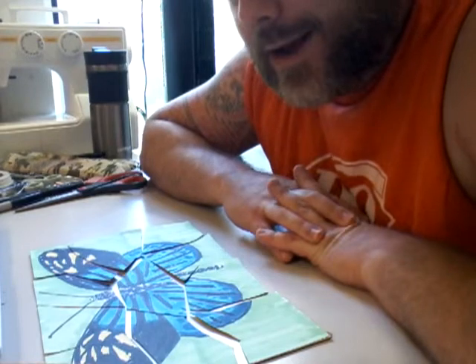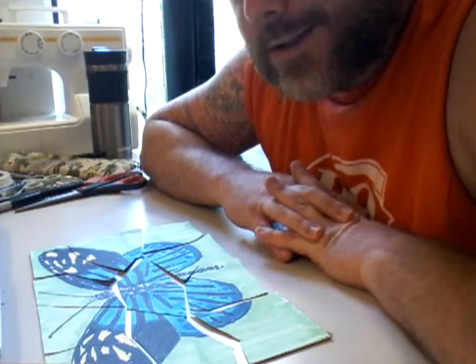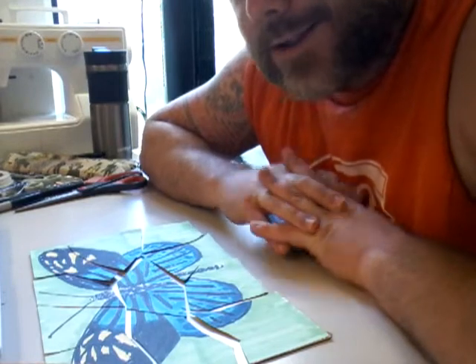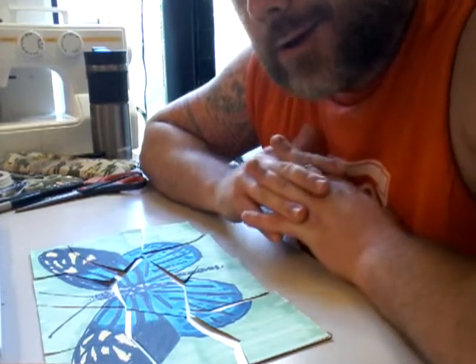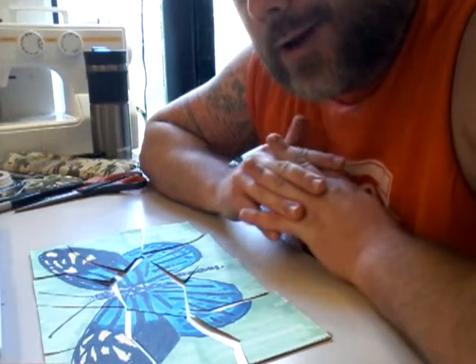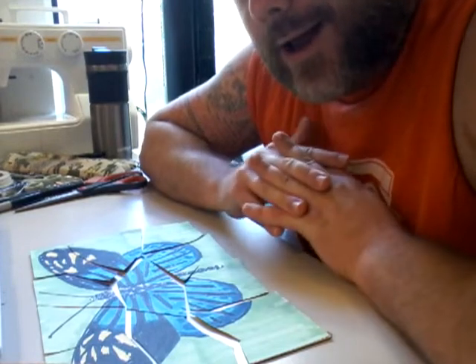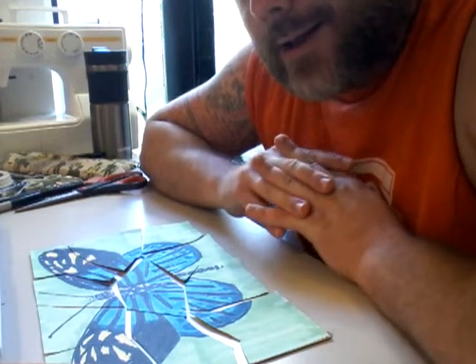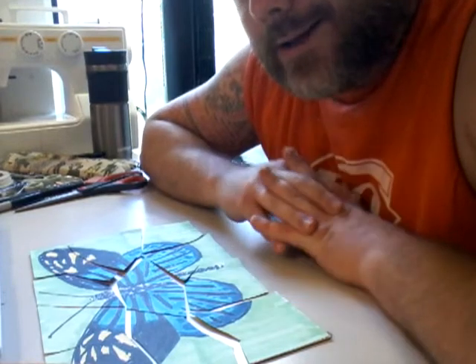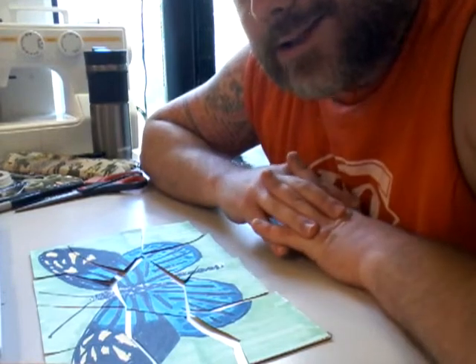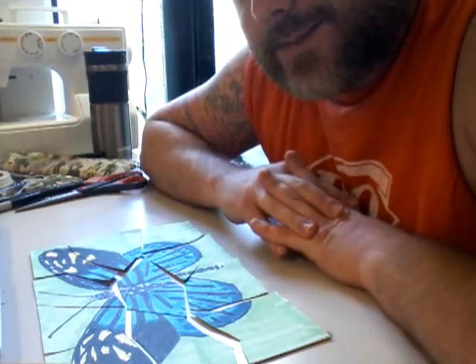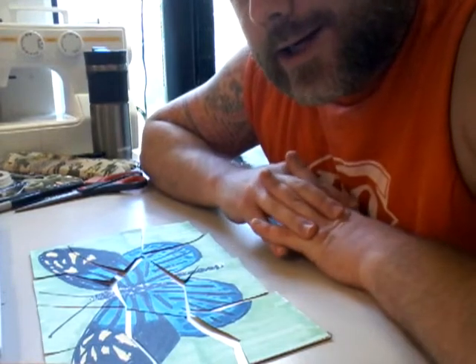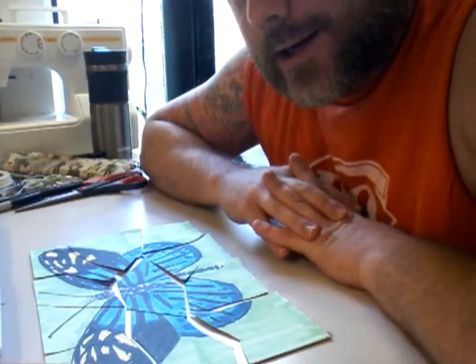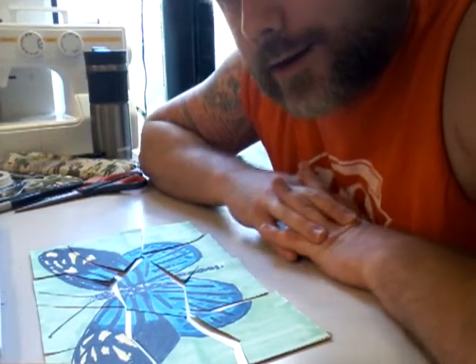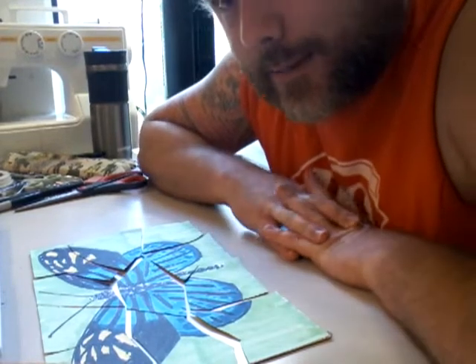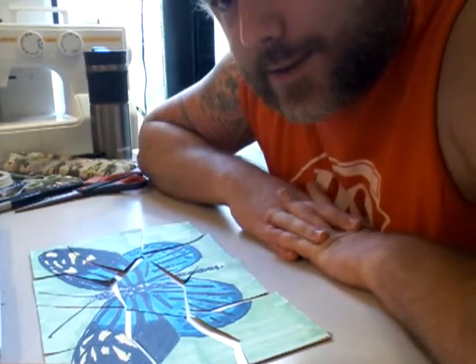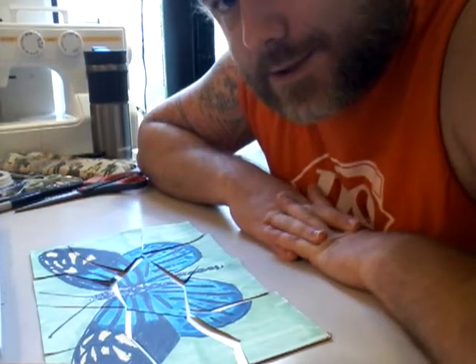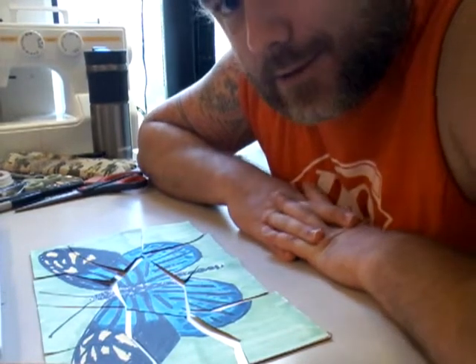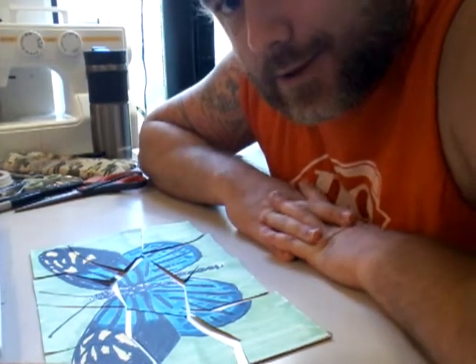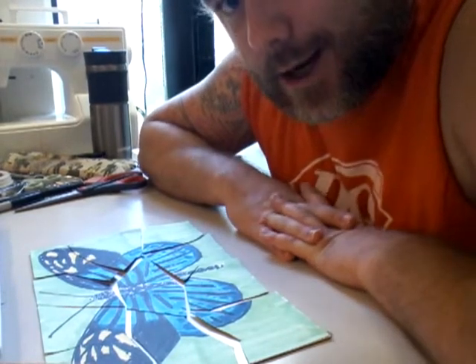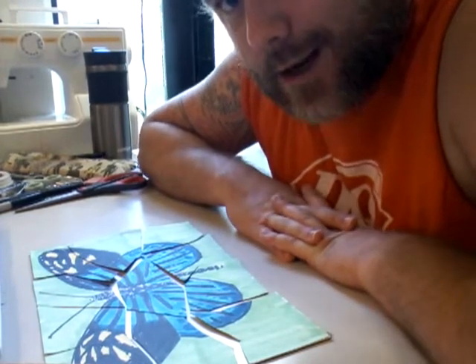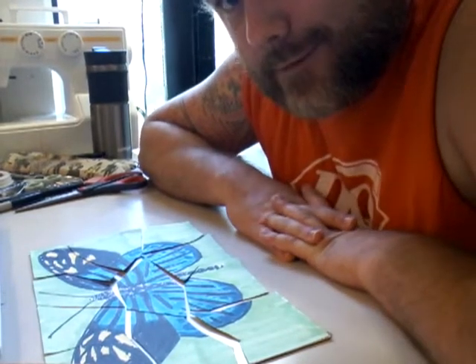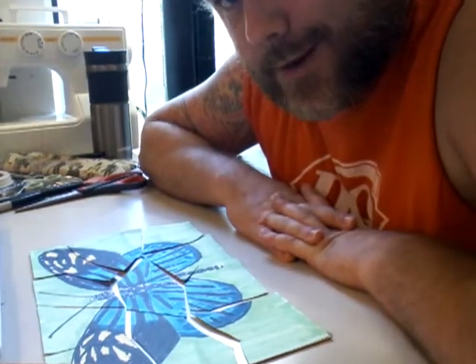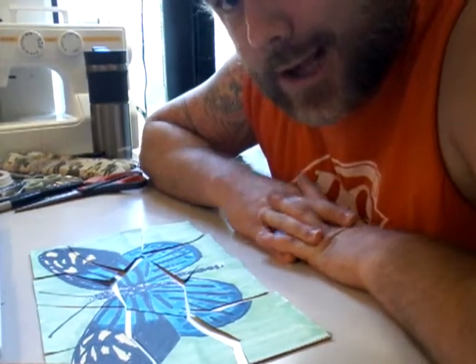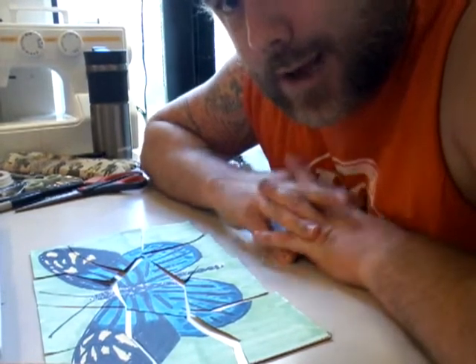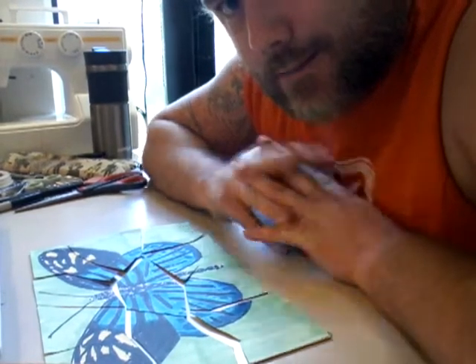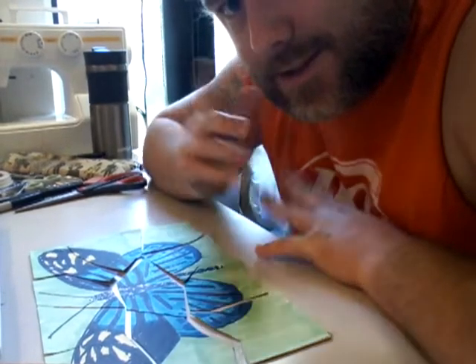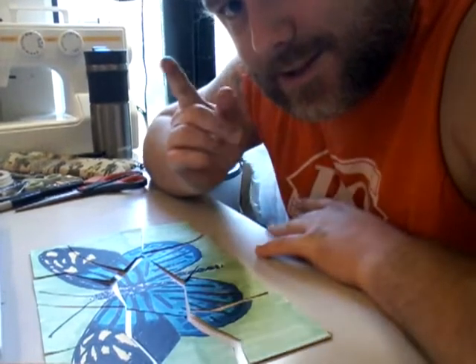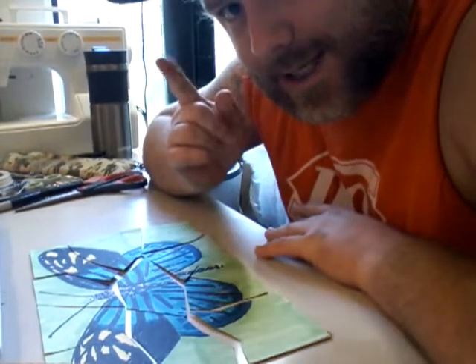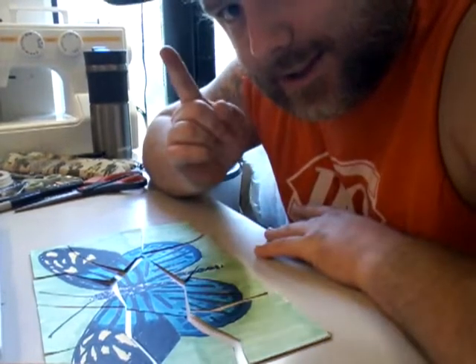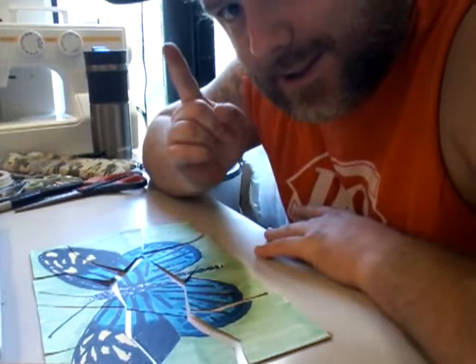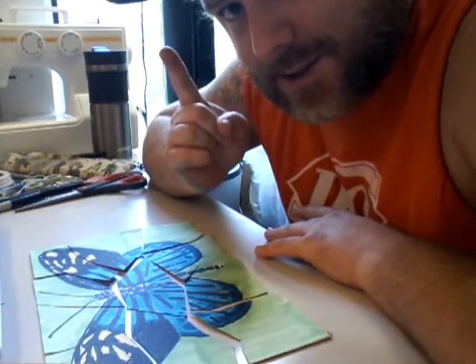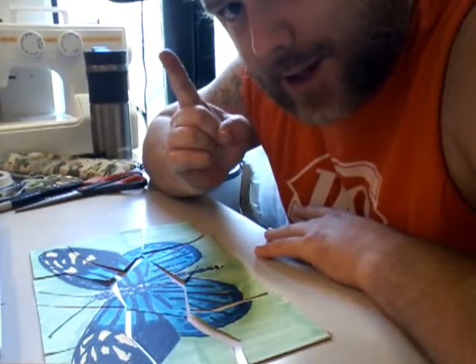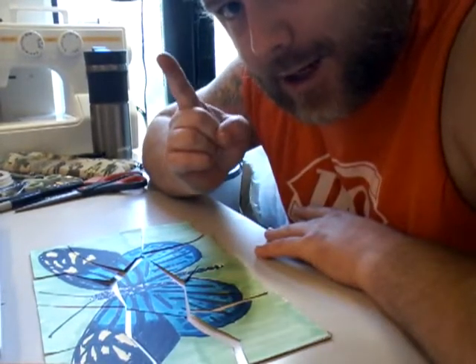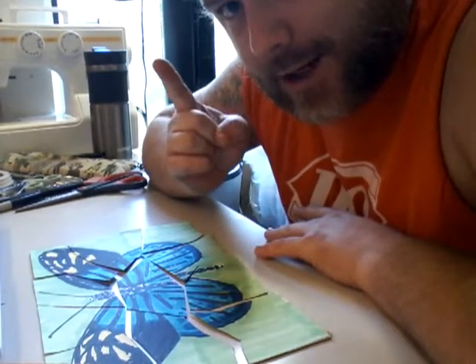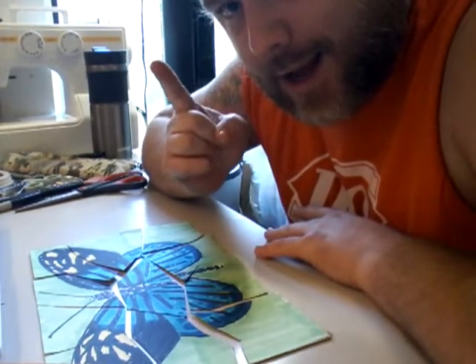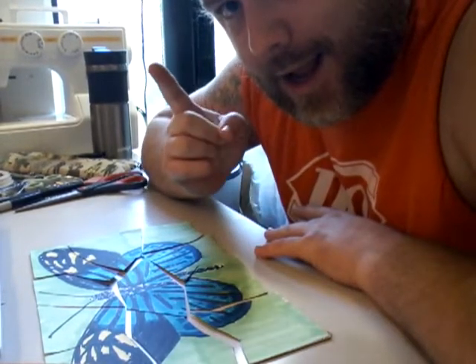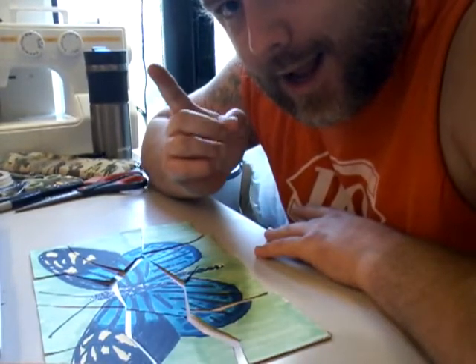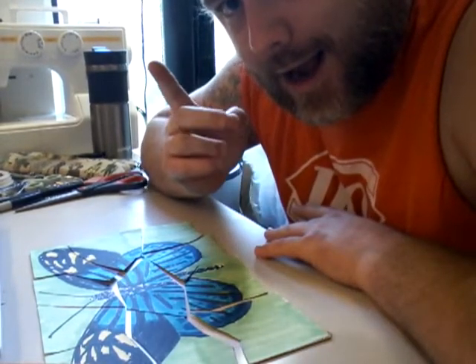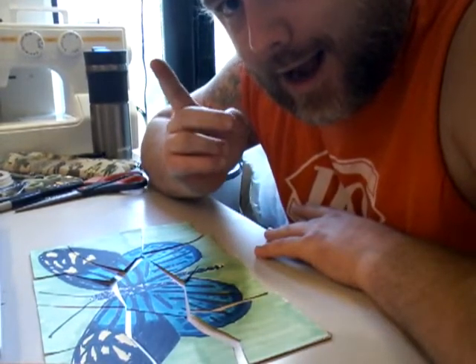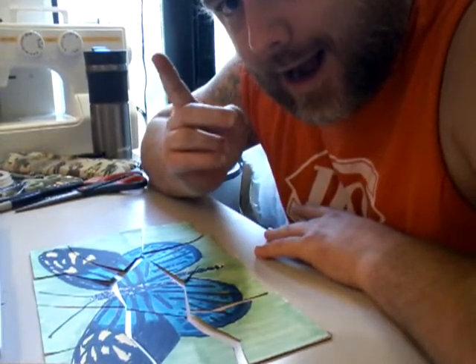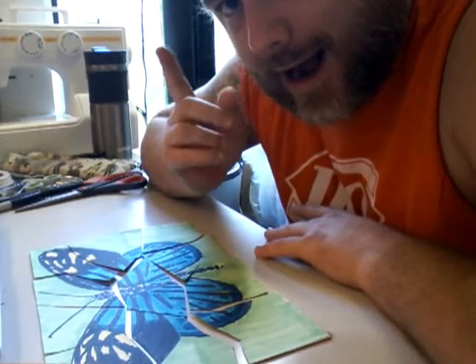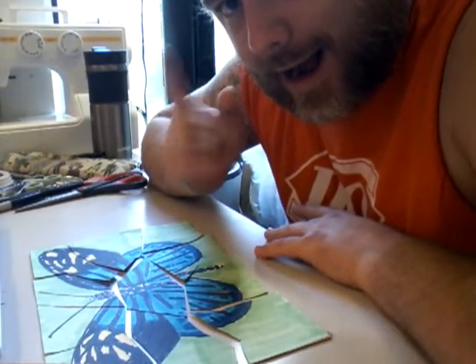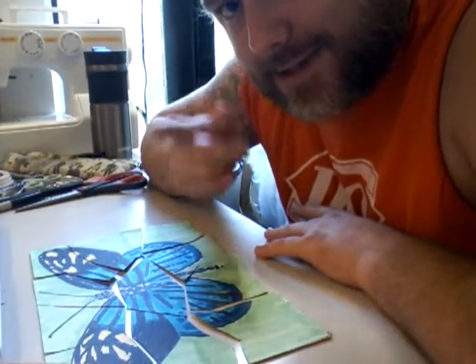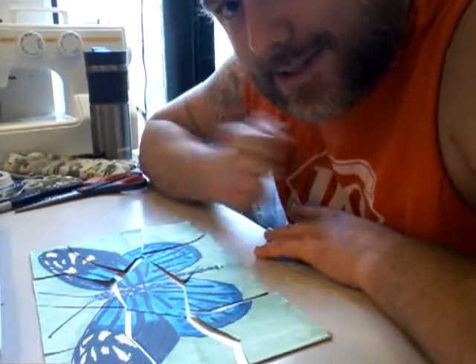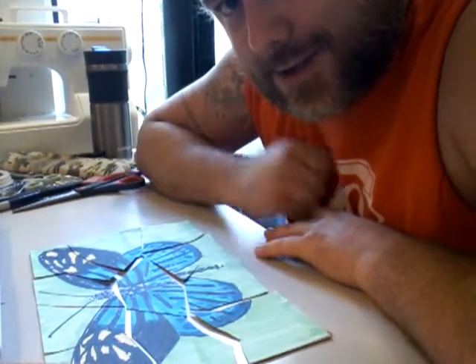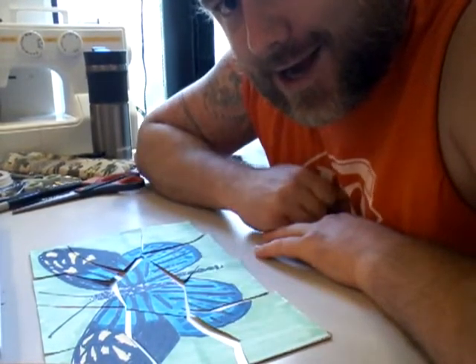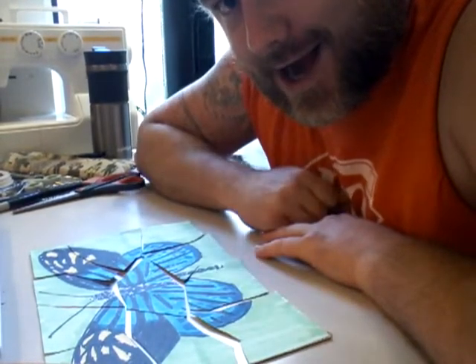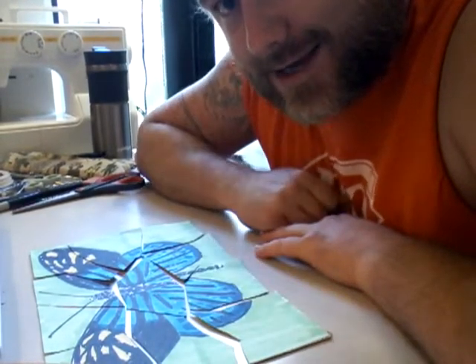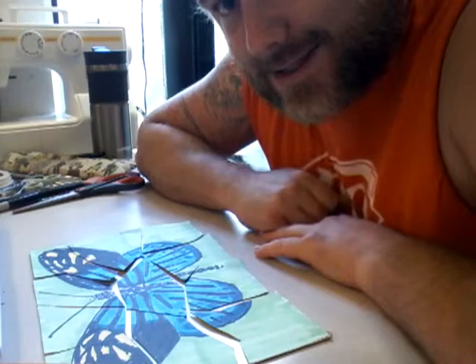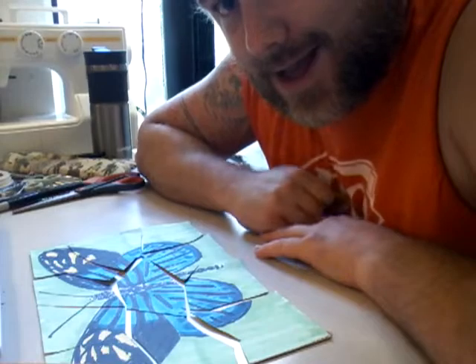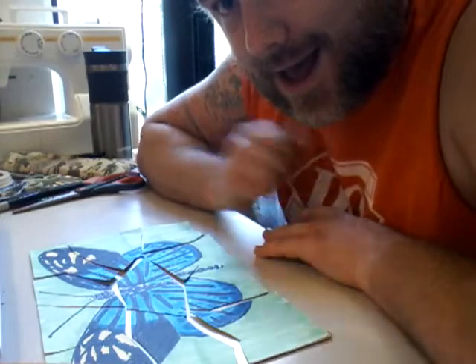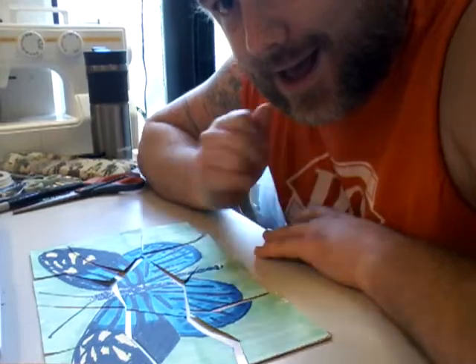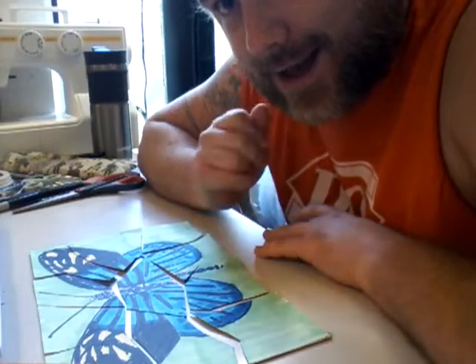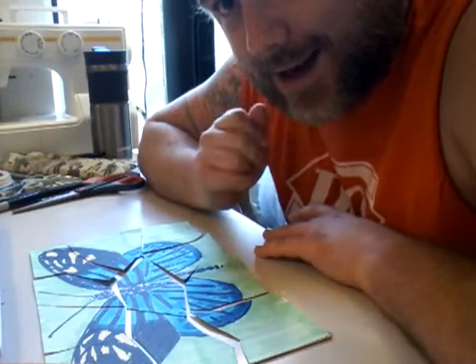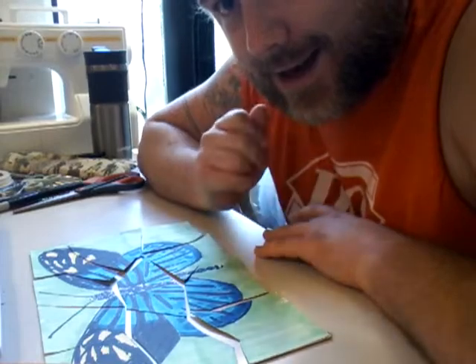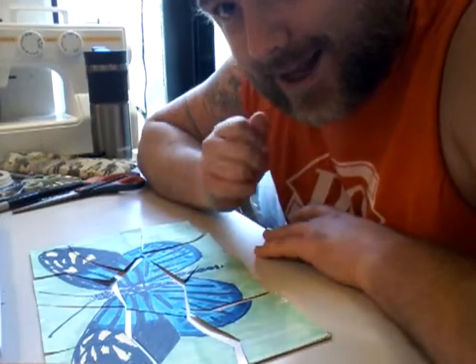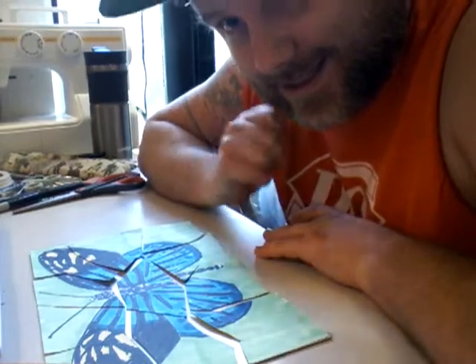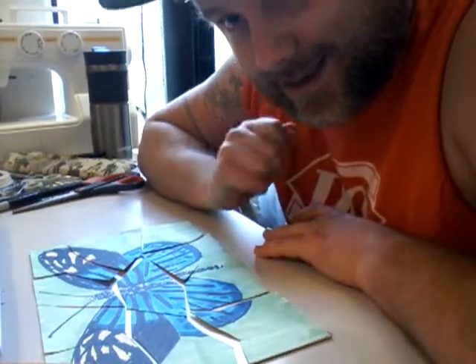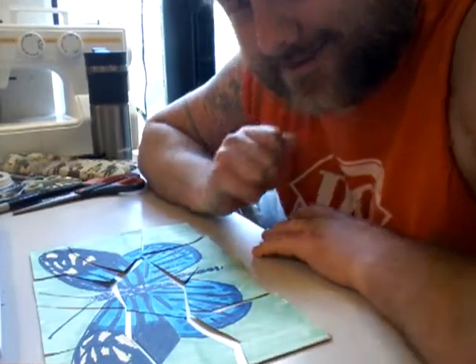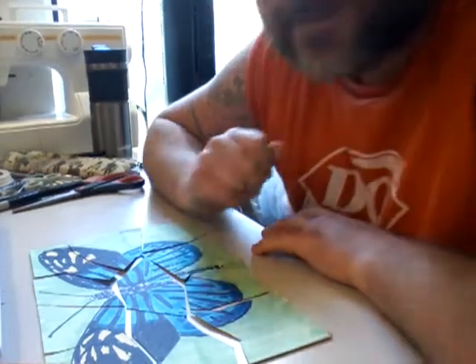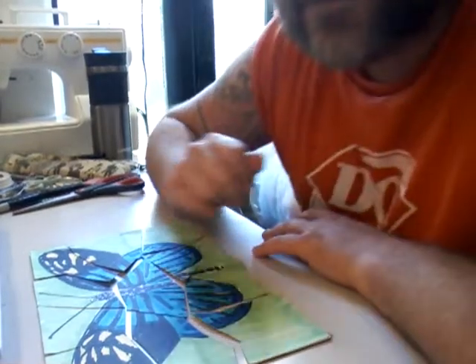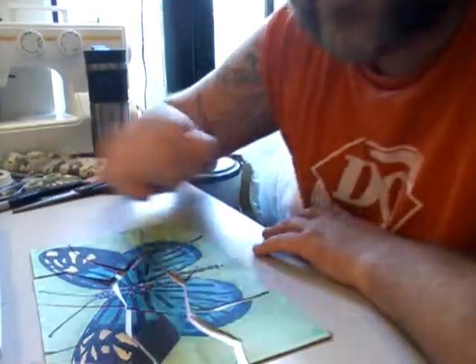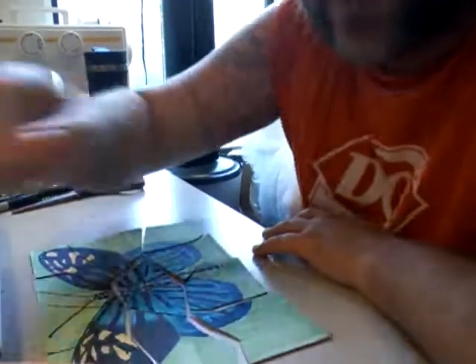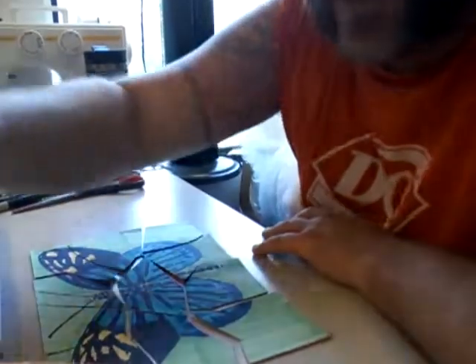So this has been another episode of Mr. Salik Does Art. I'll see you guys next time. Bye.